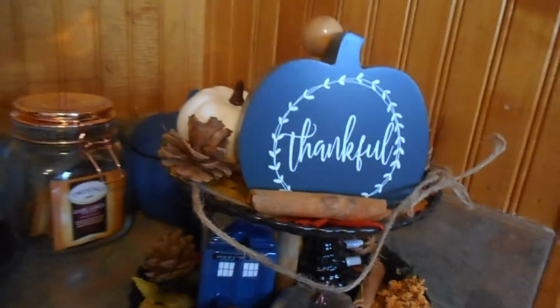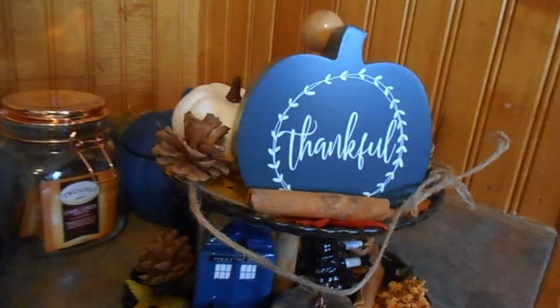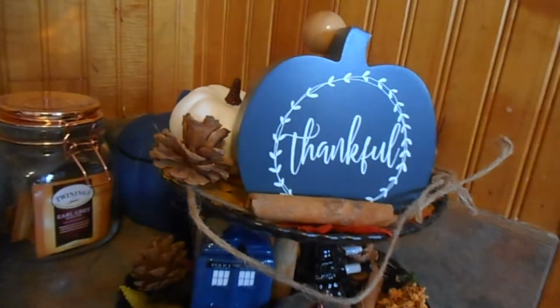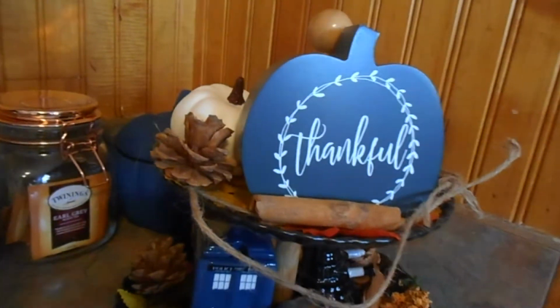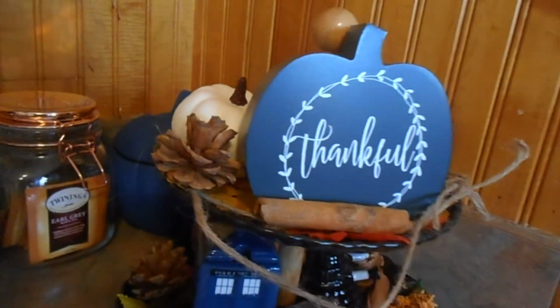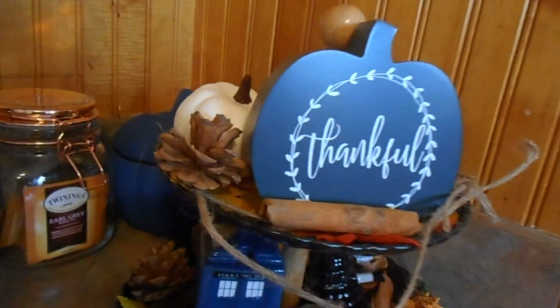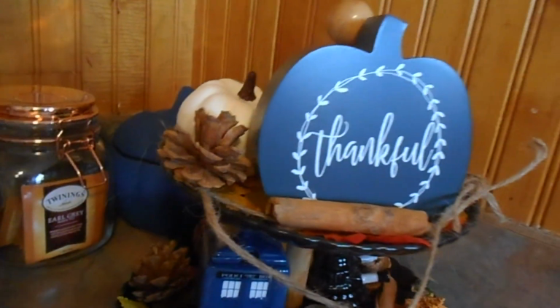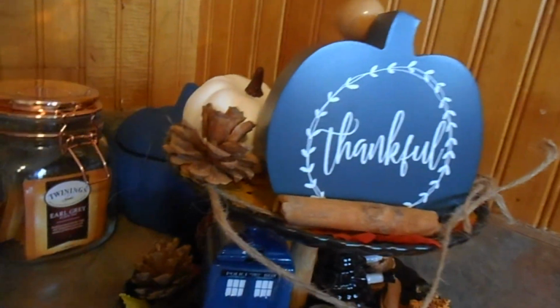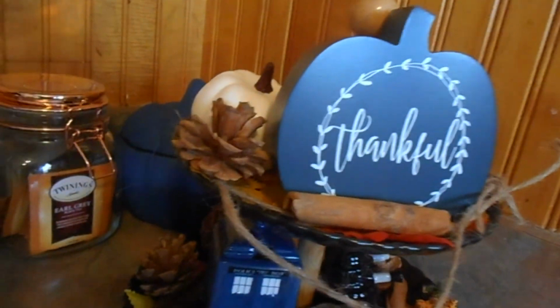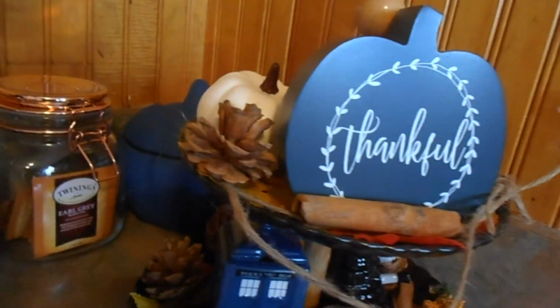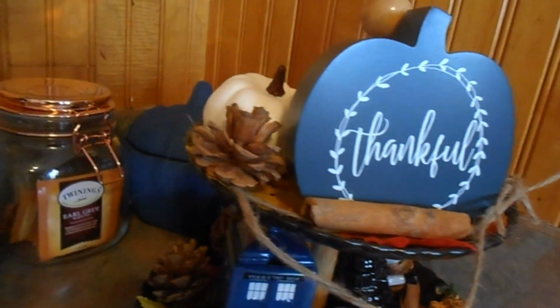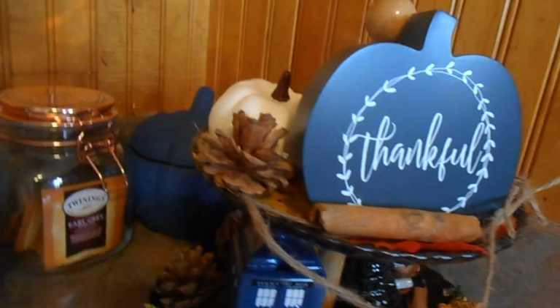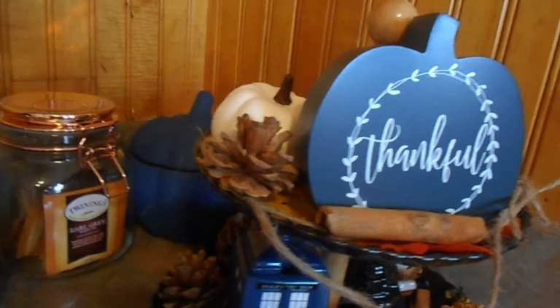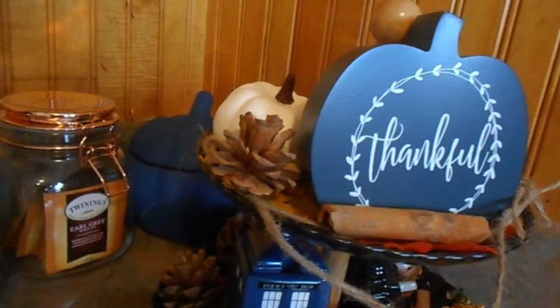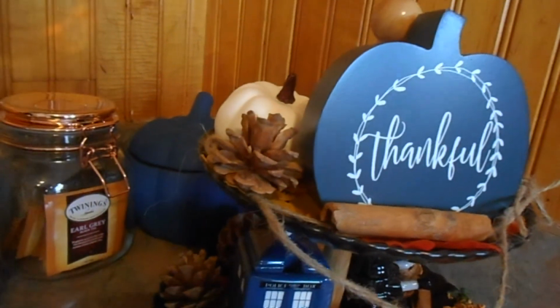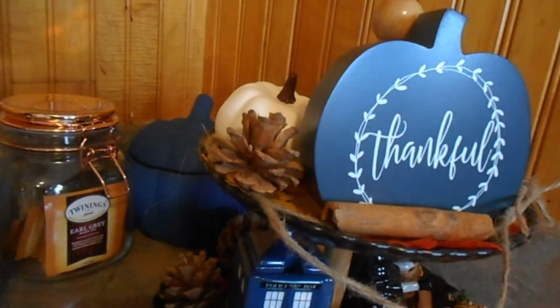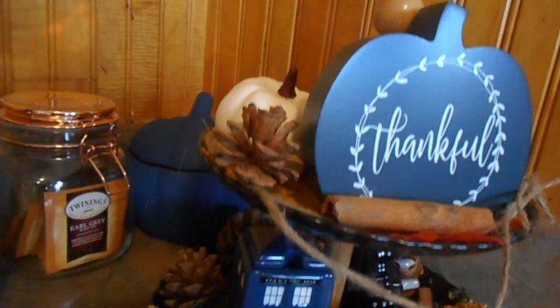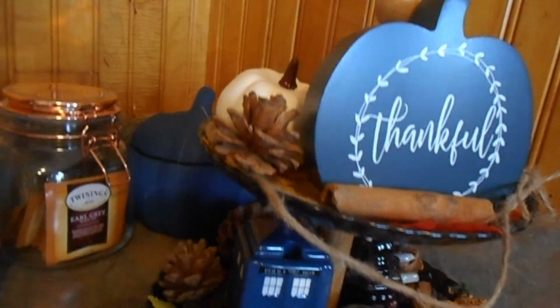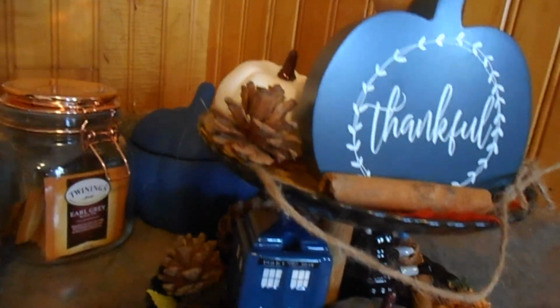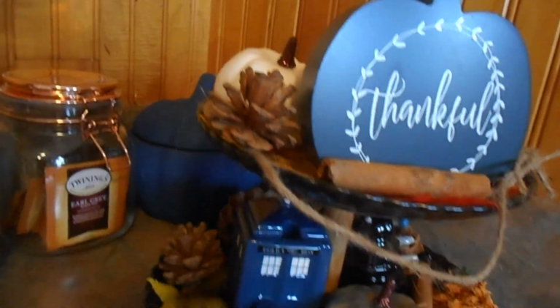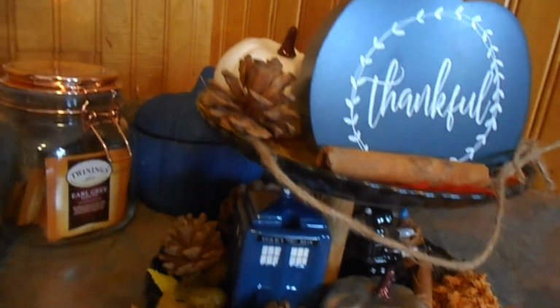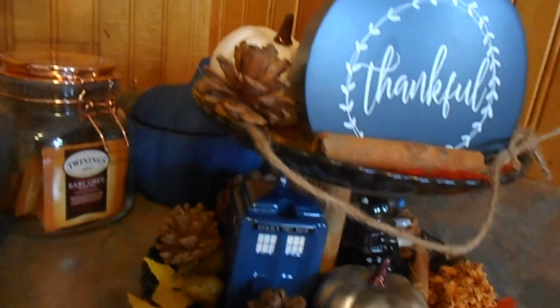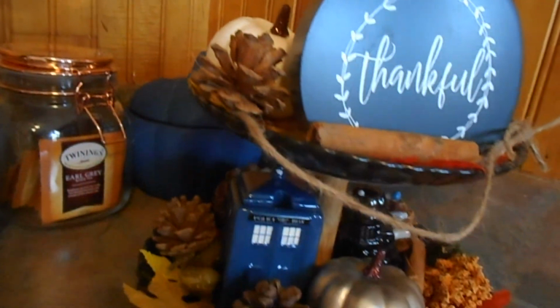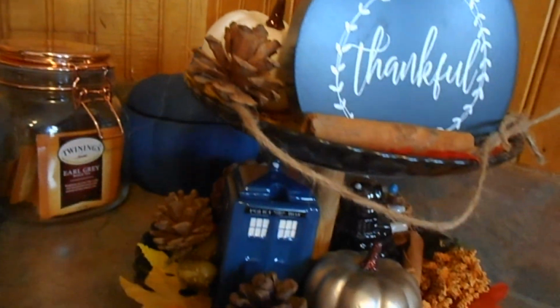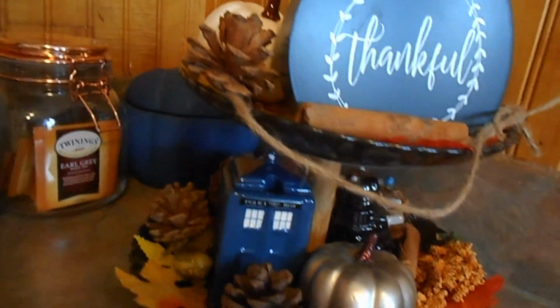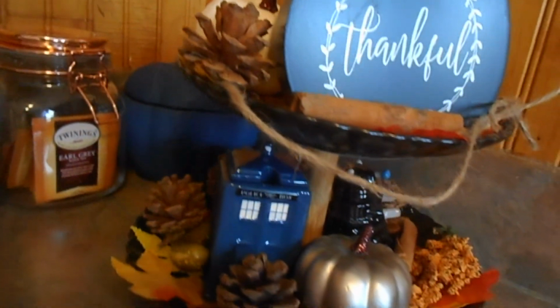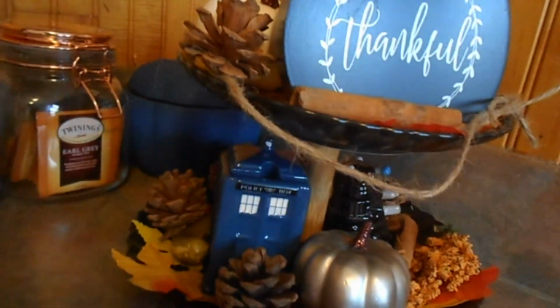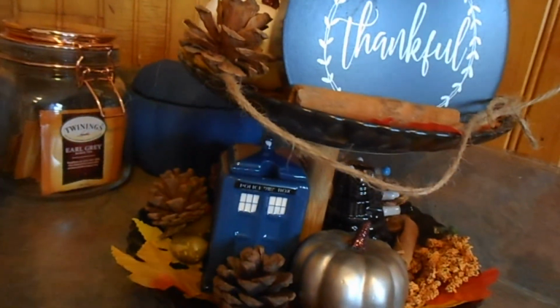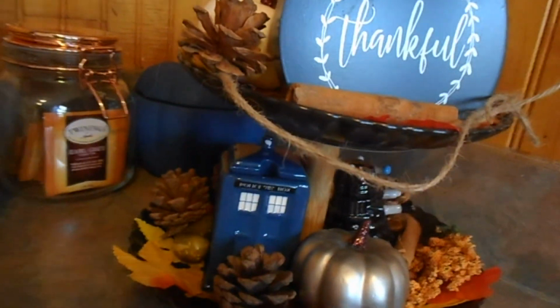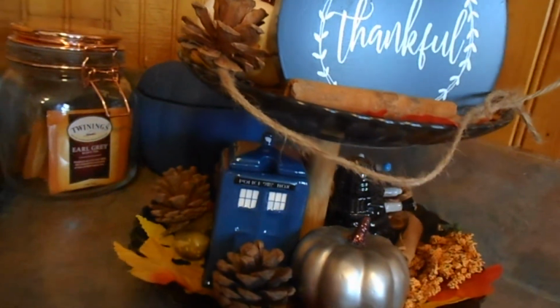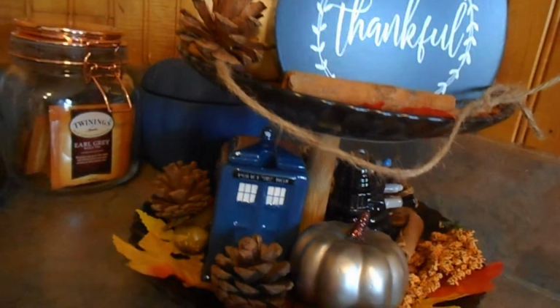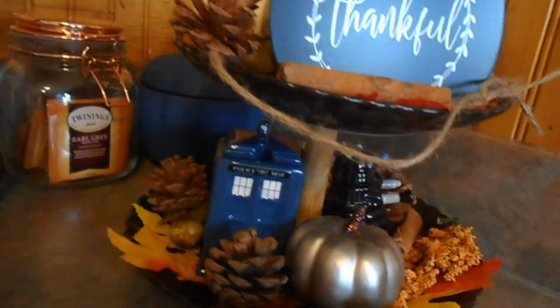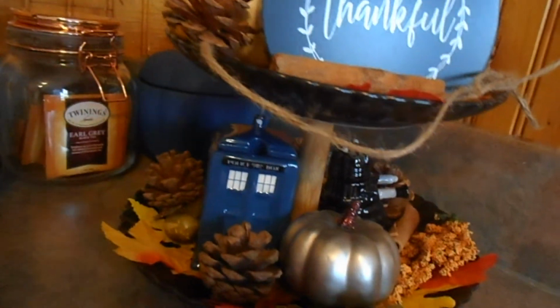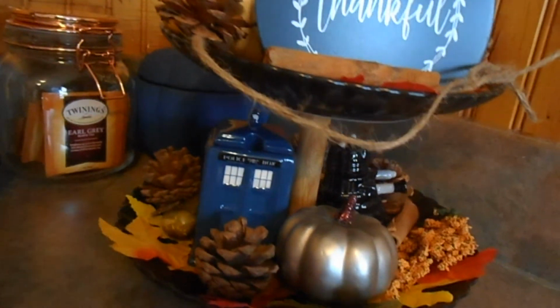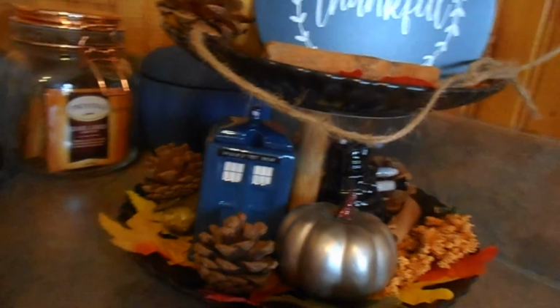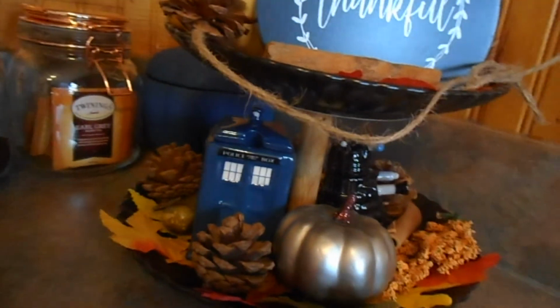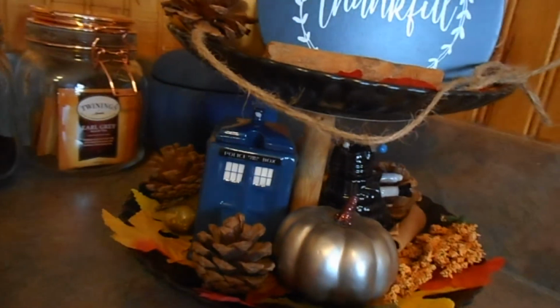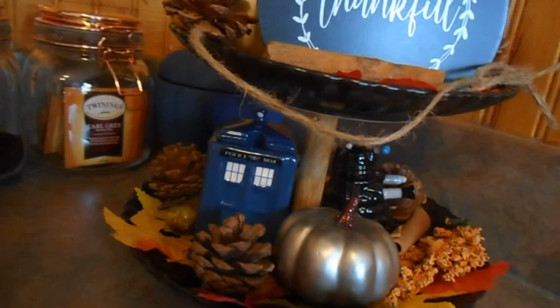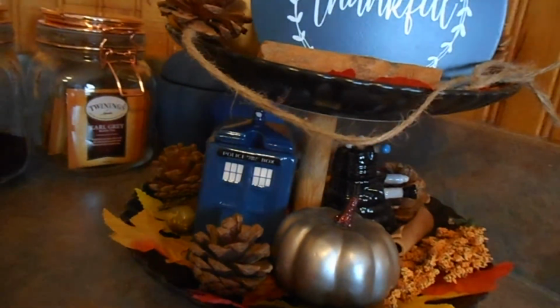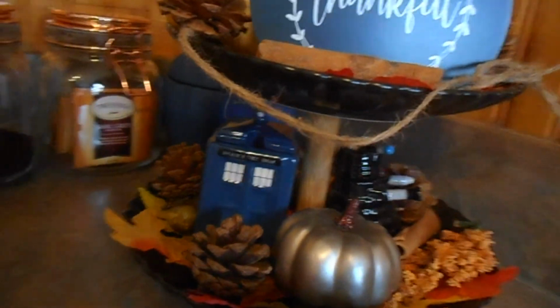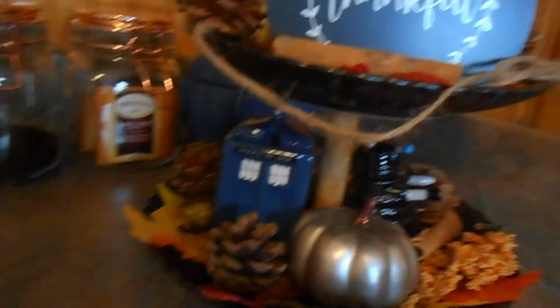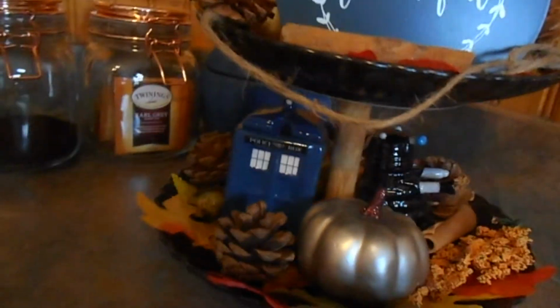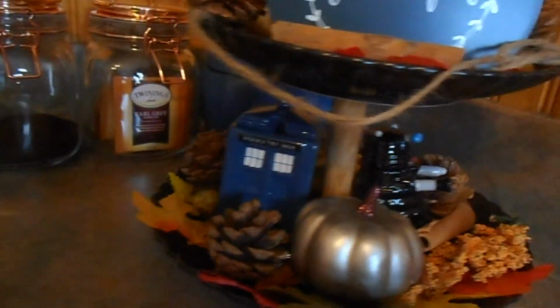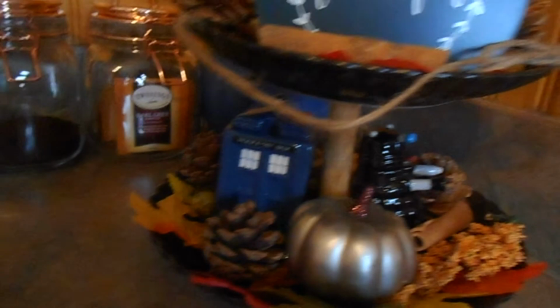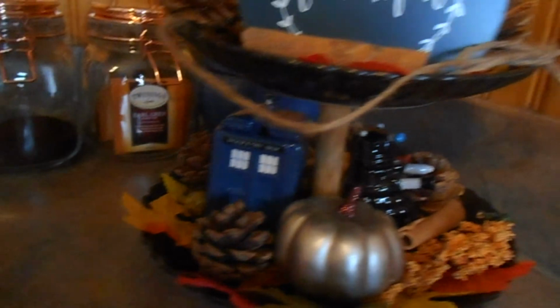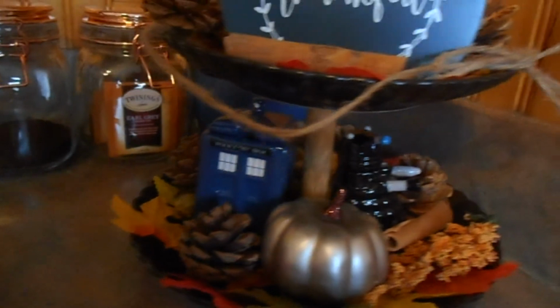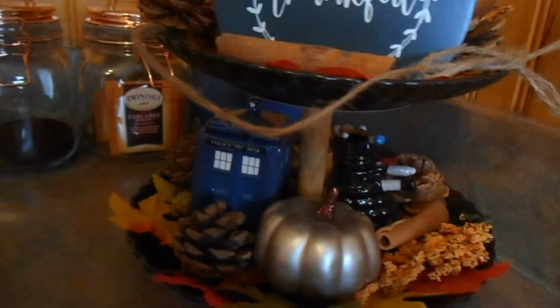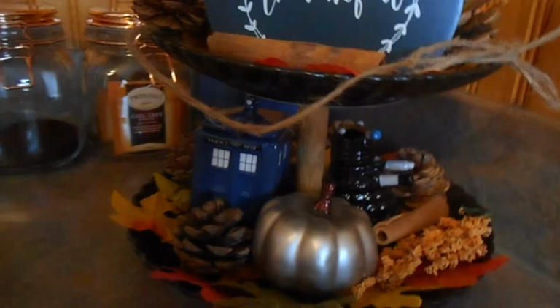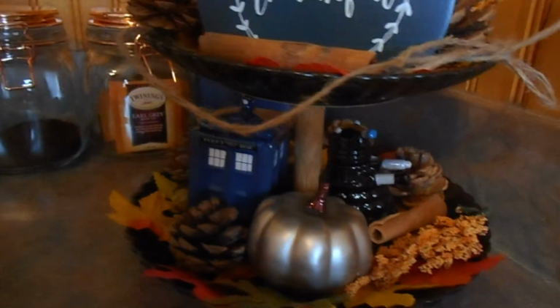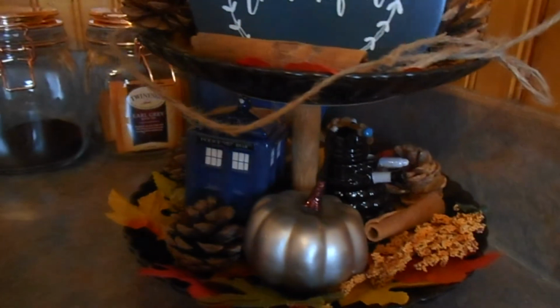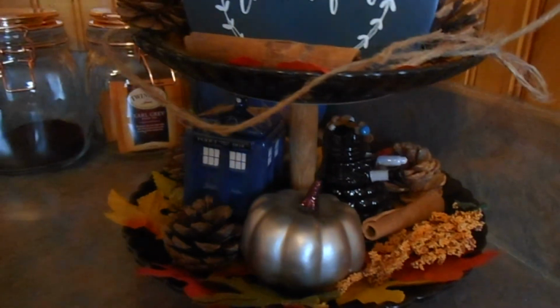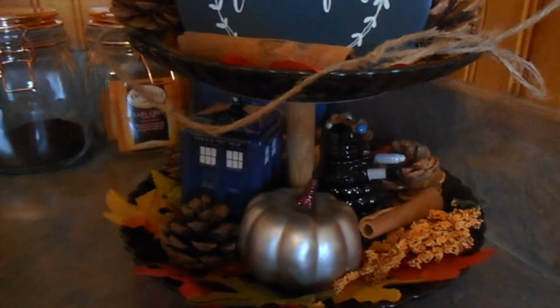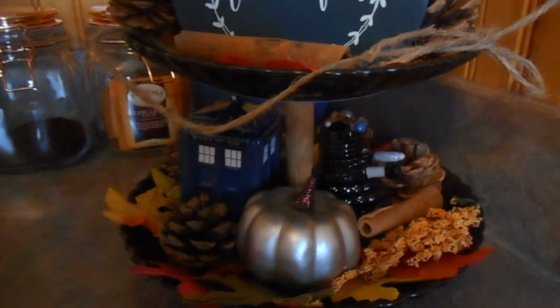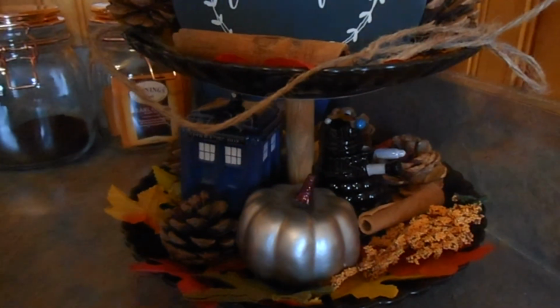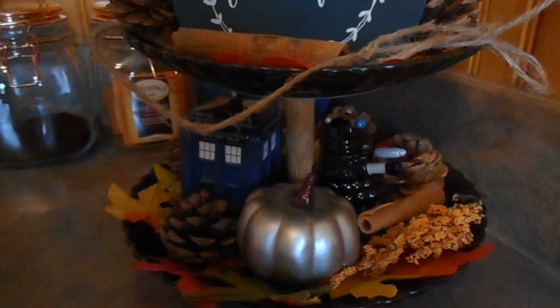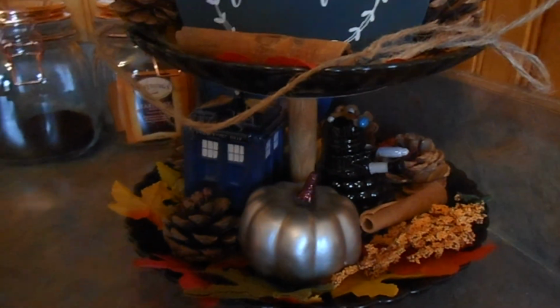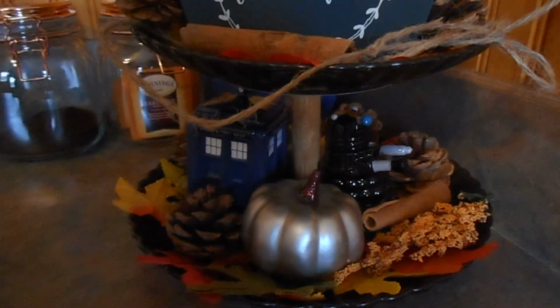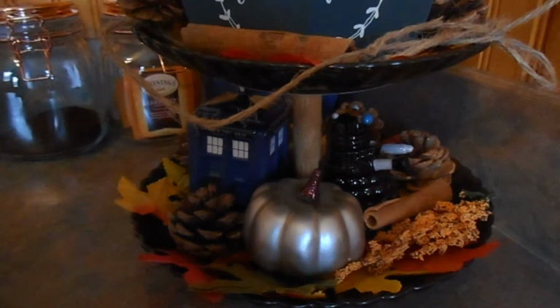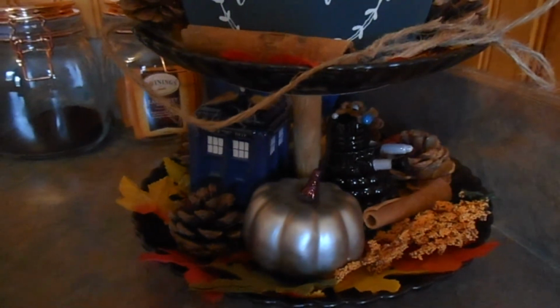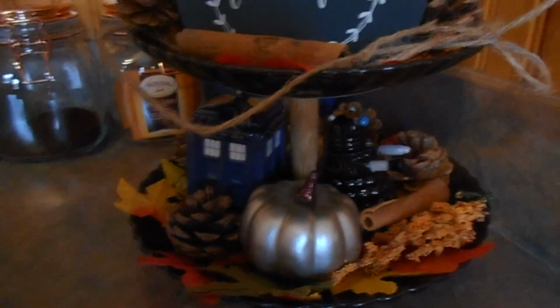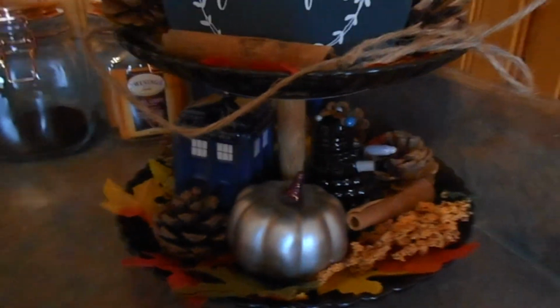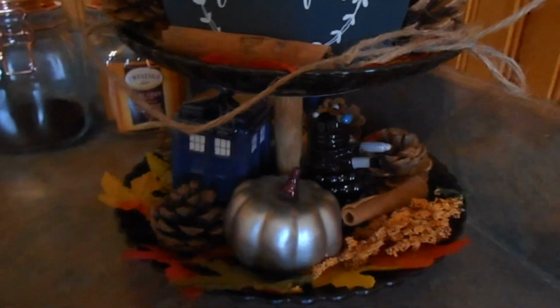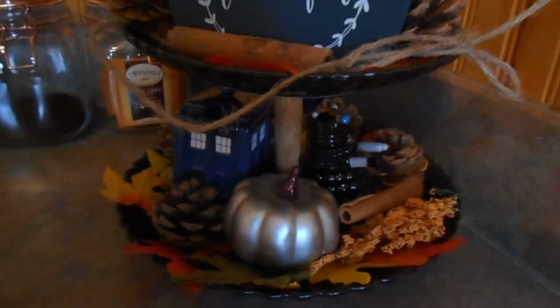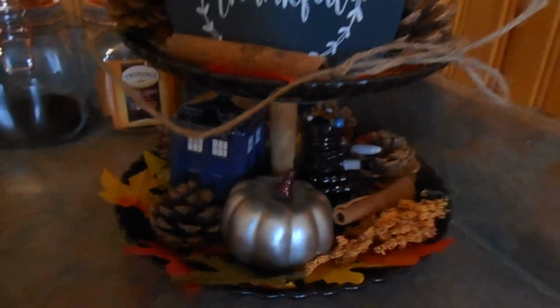Also, if you guys want to see how I decorated the kitchen, let me know in the comments down below. Thanks for watching and I'll see you guys next time.